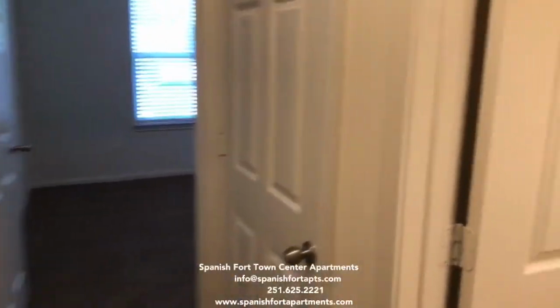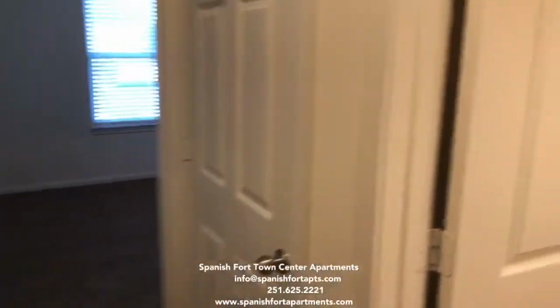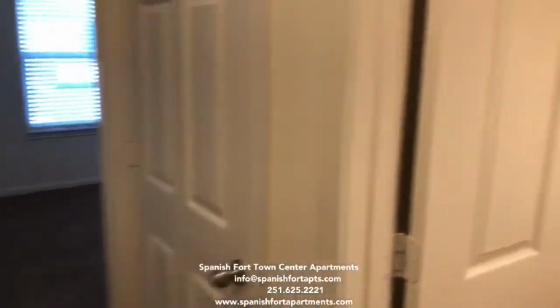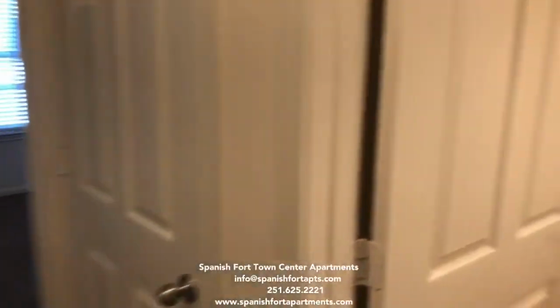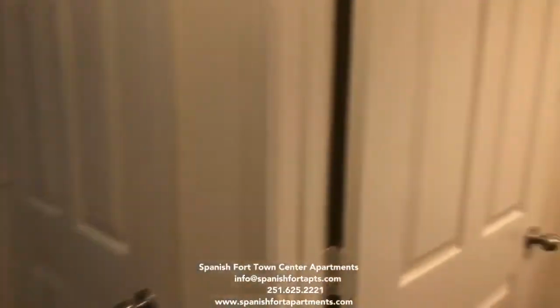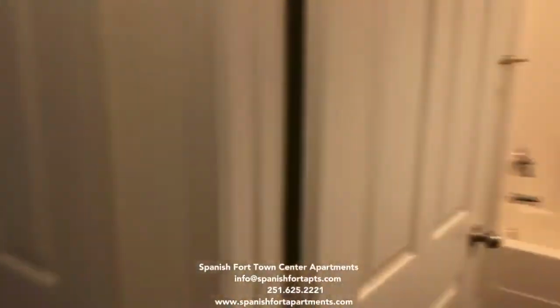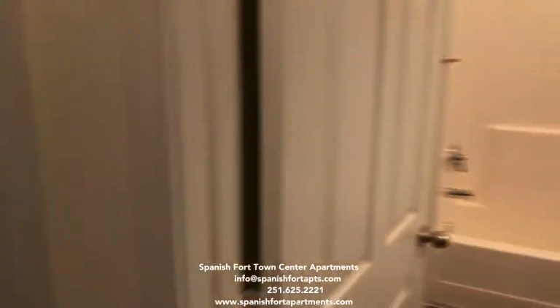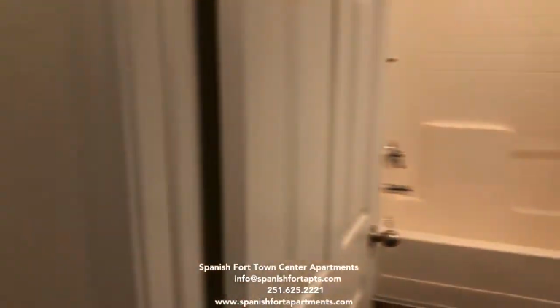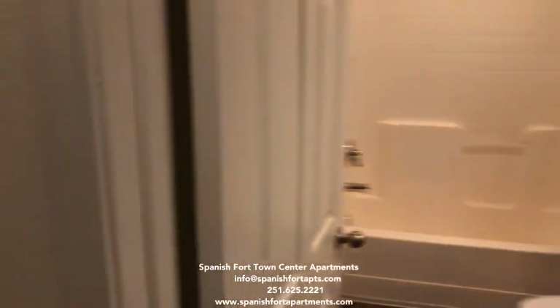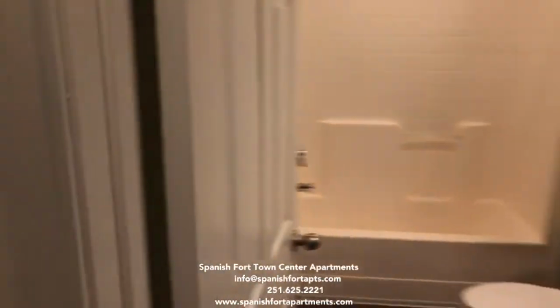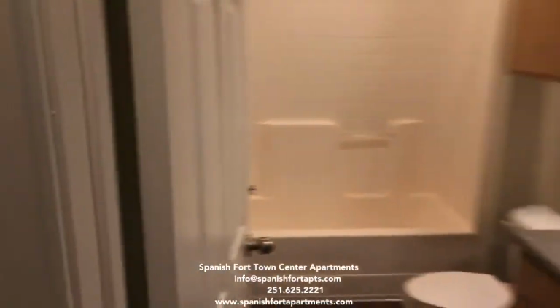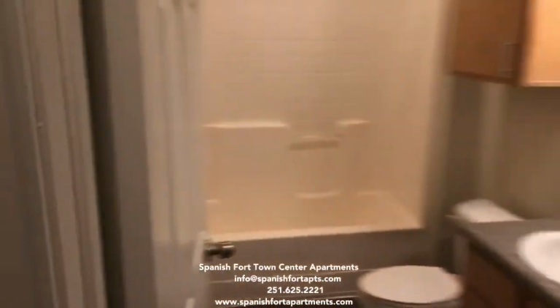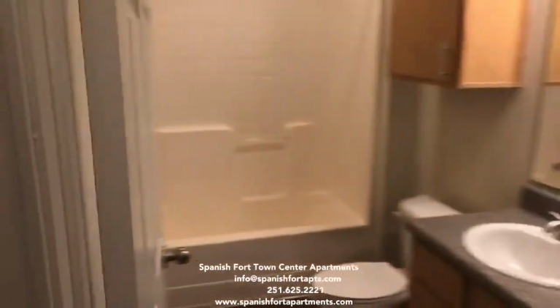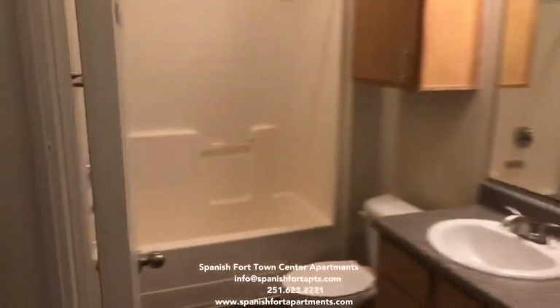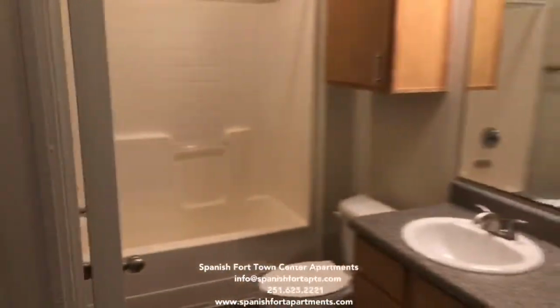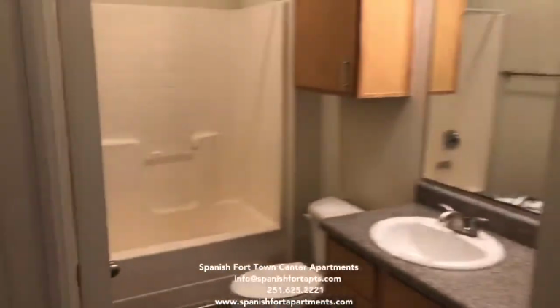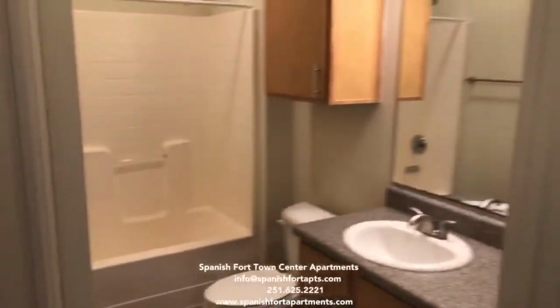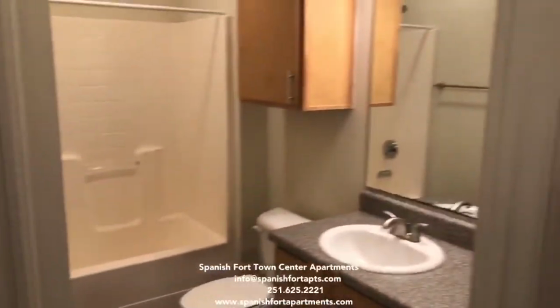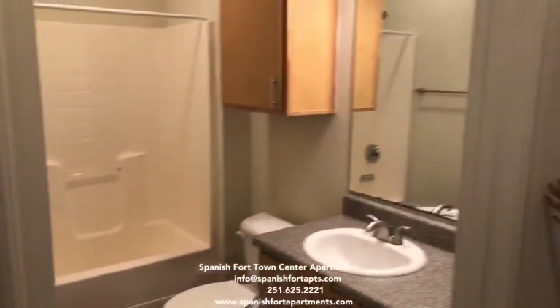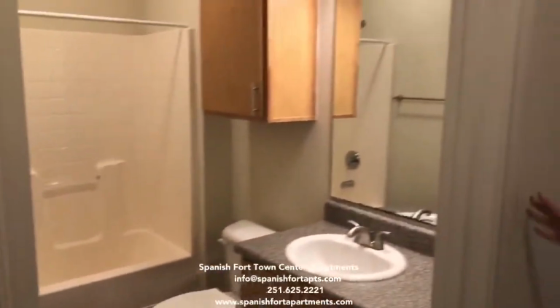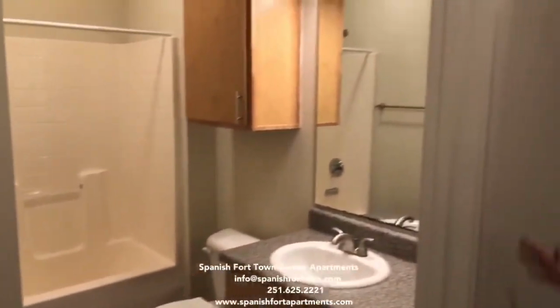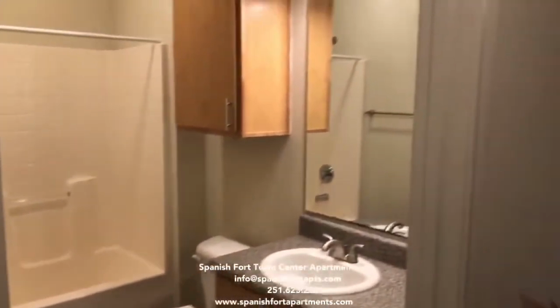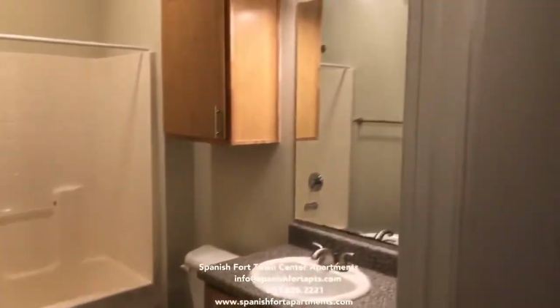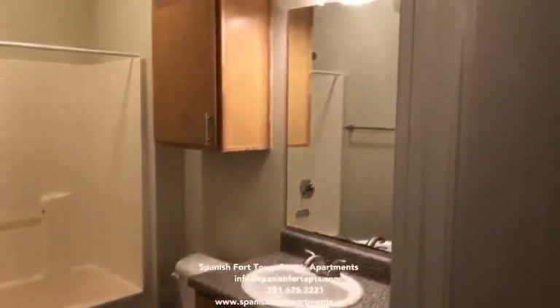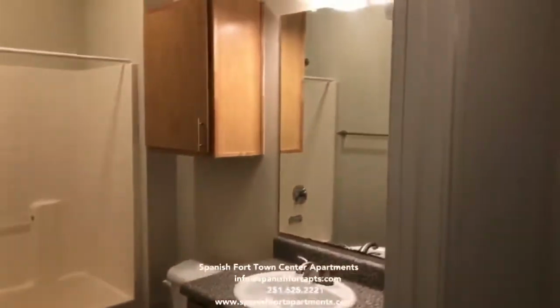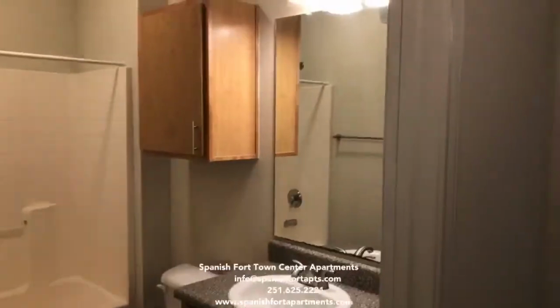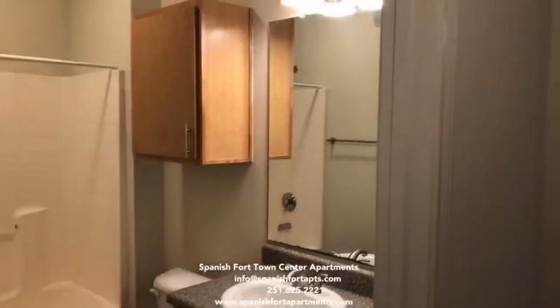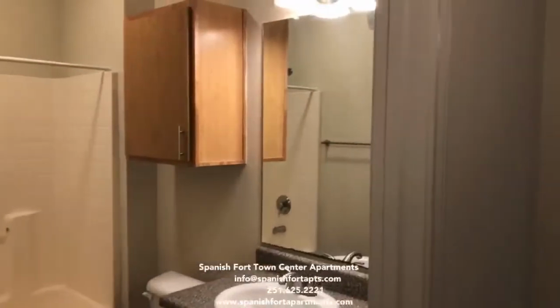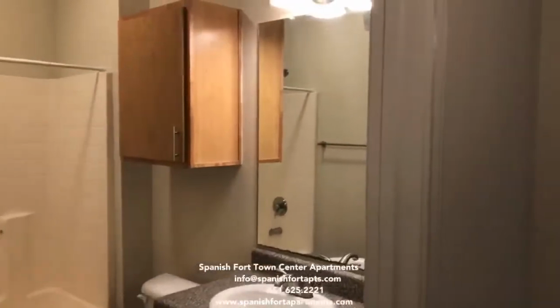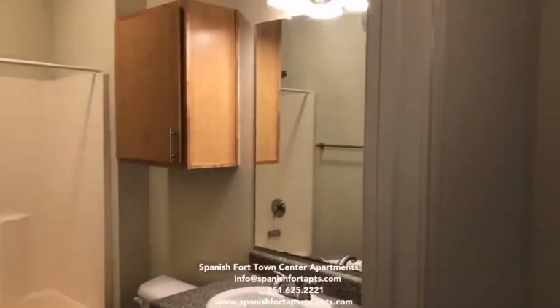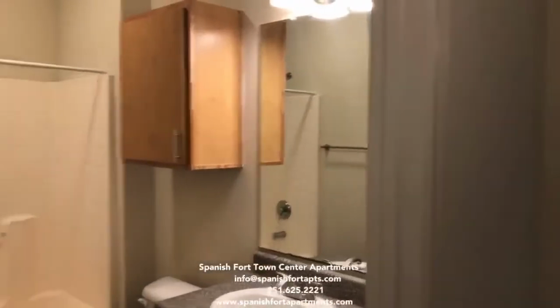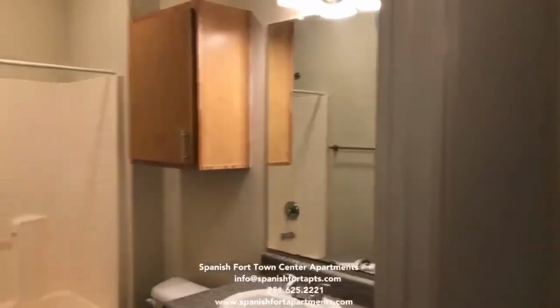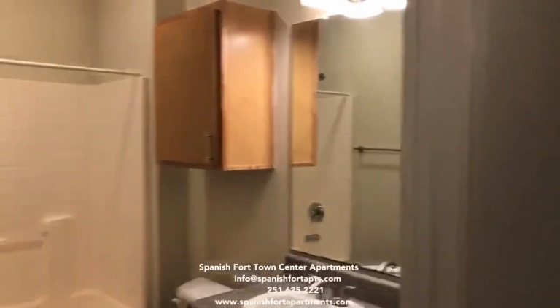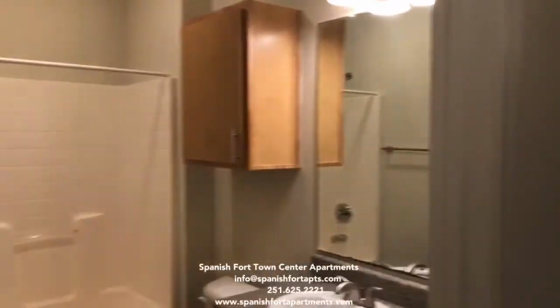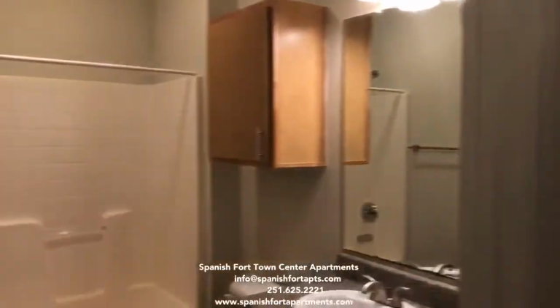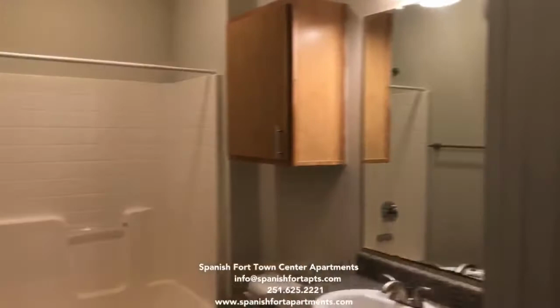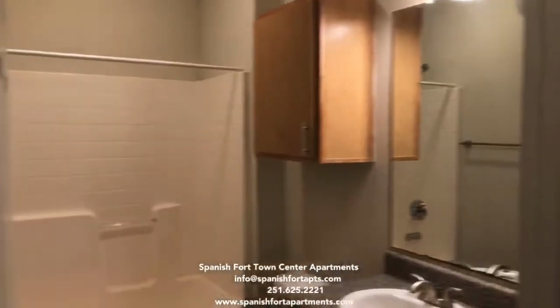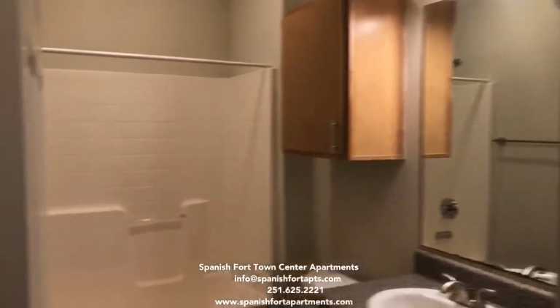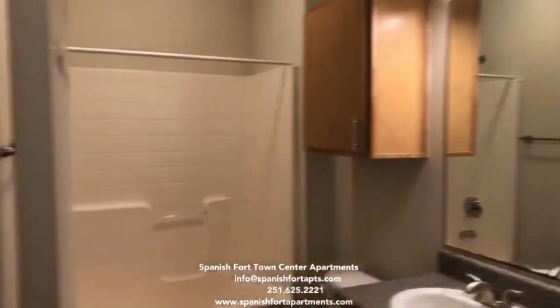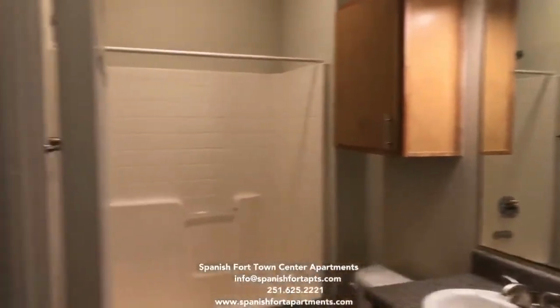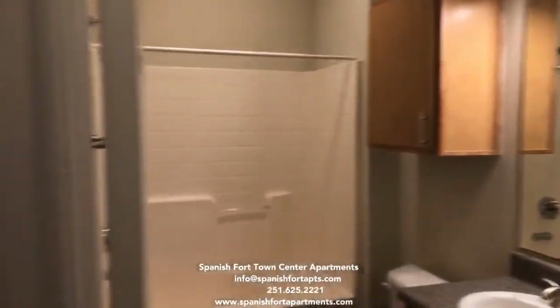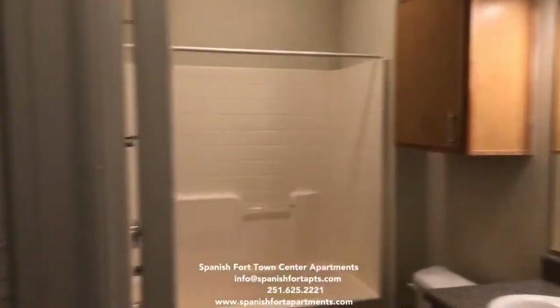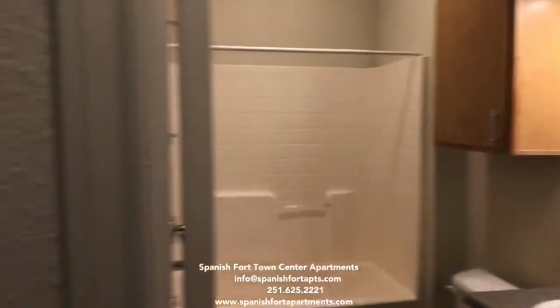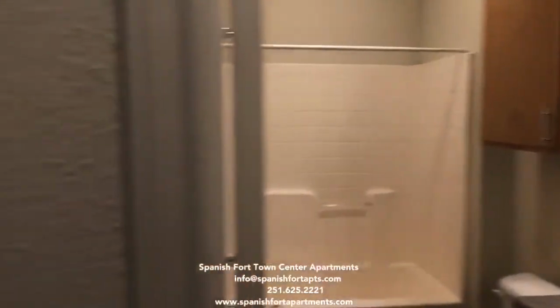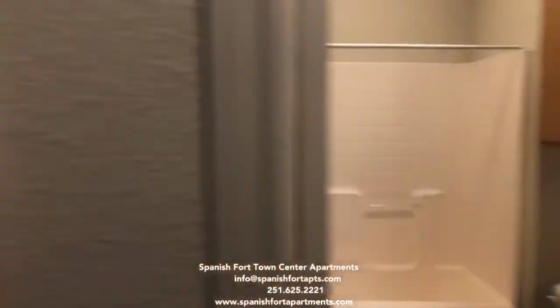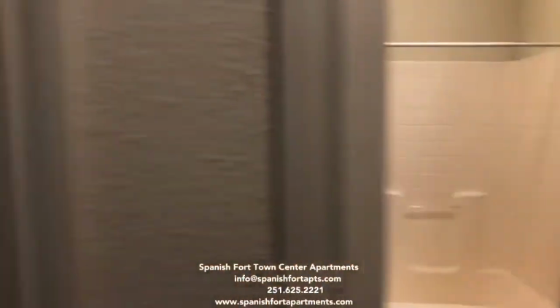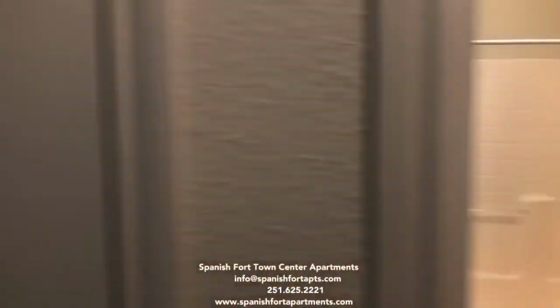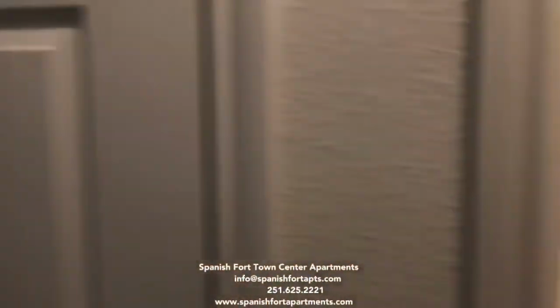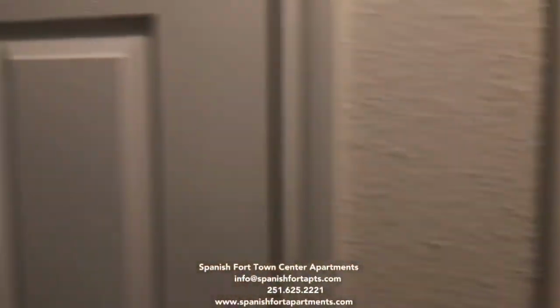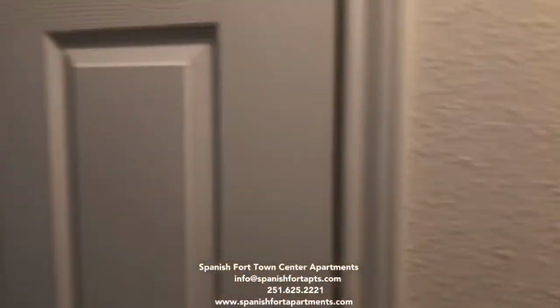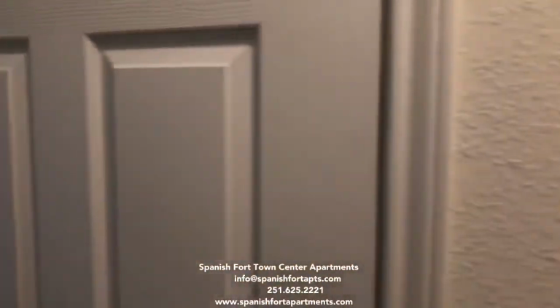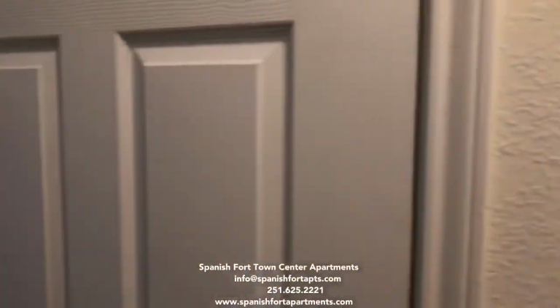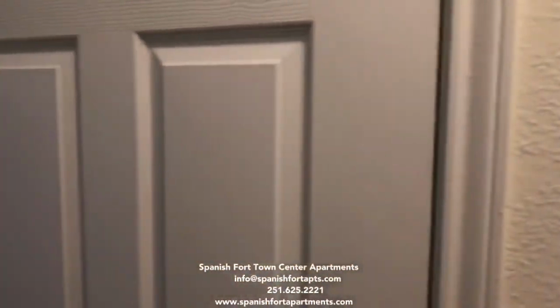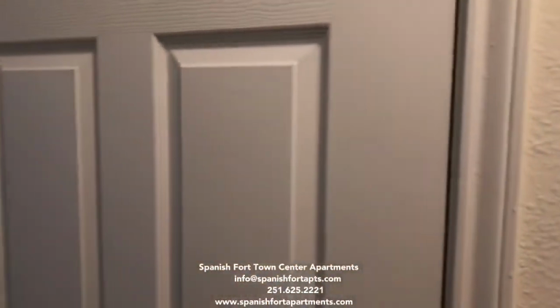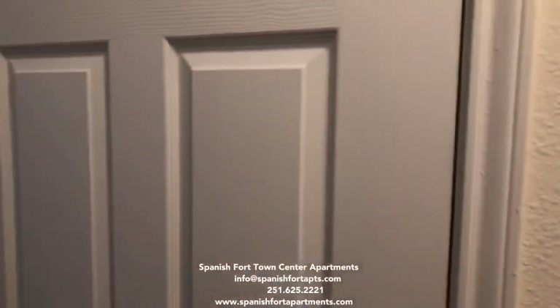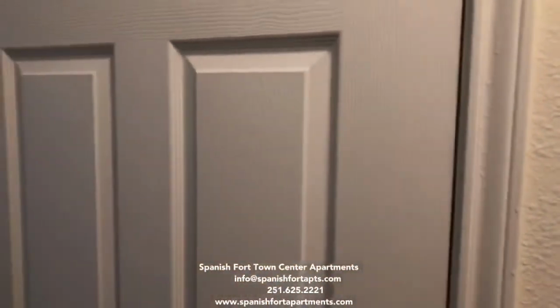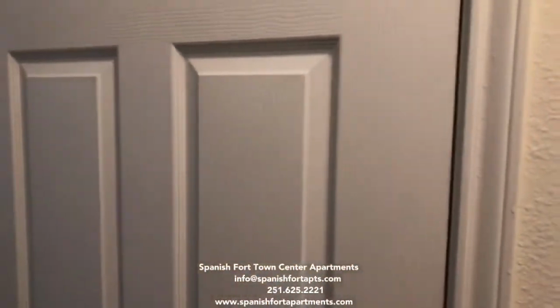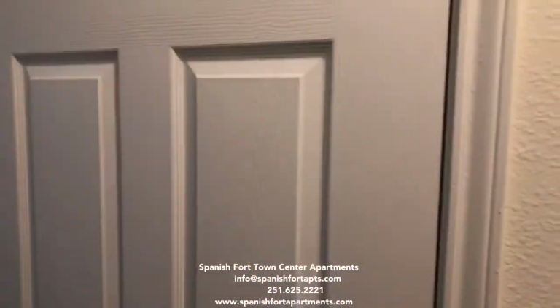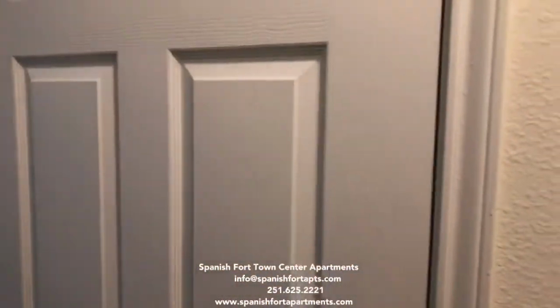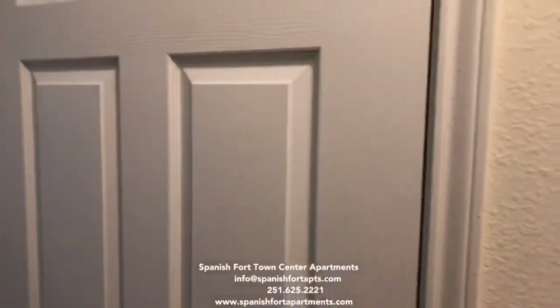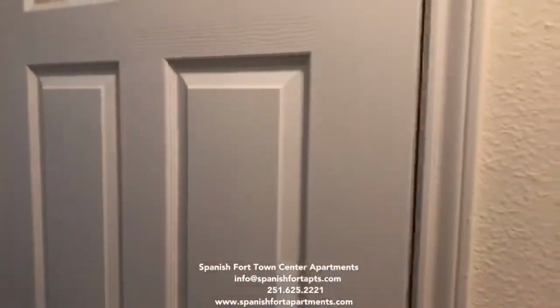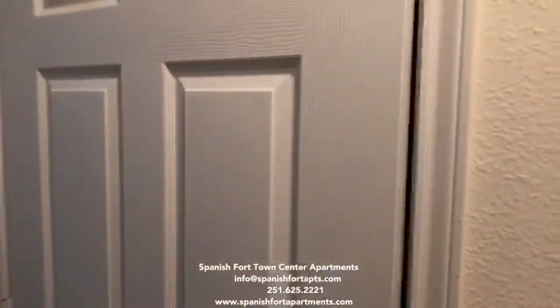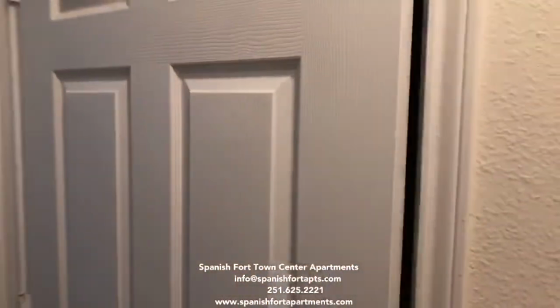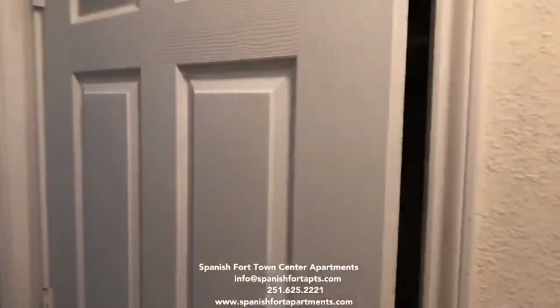This is the guest bathroom. There's some extra storage here.